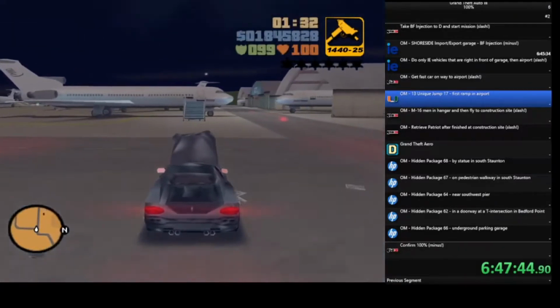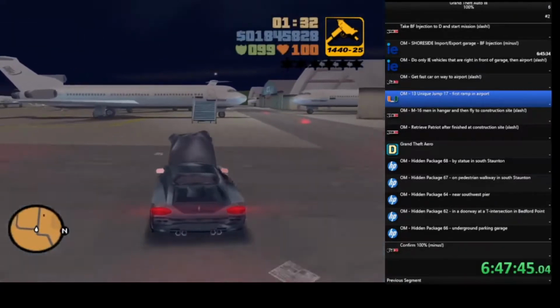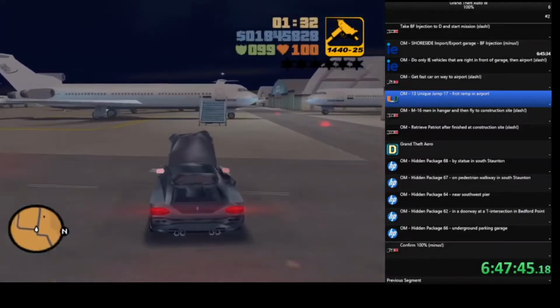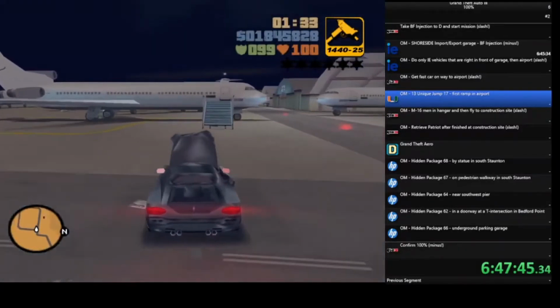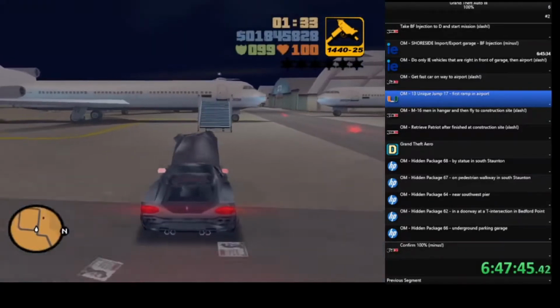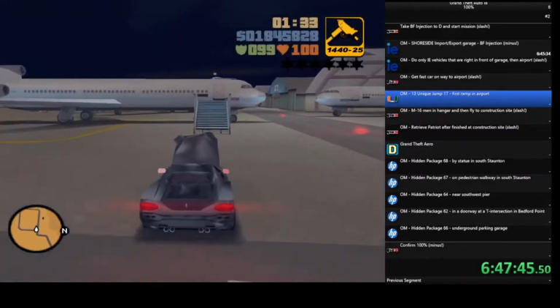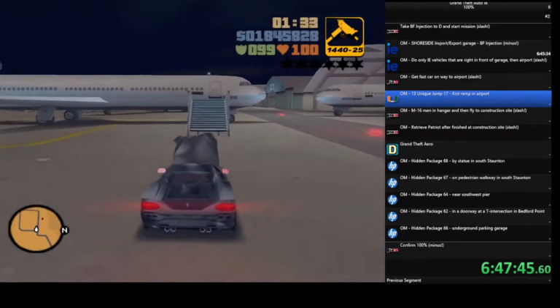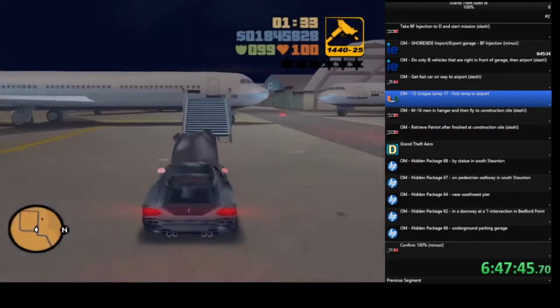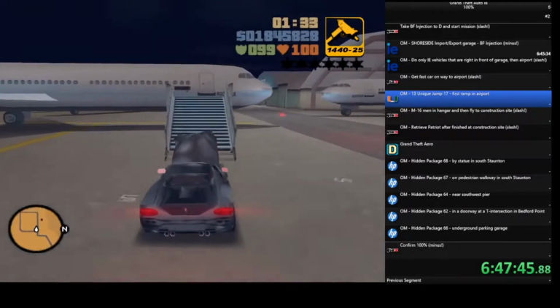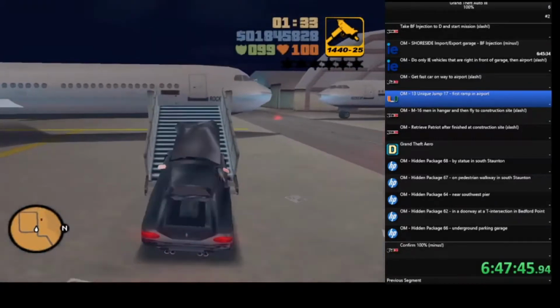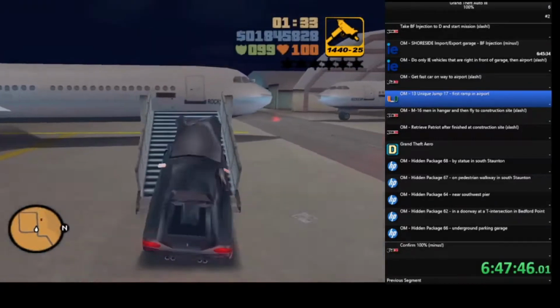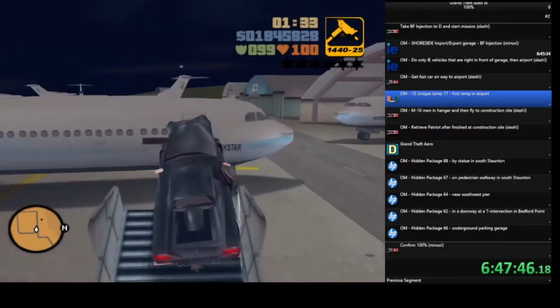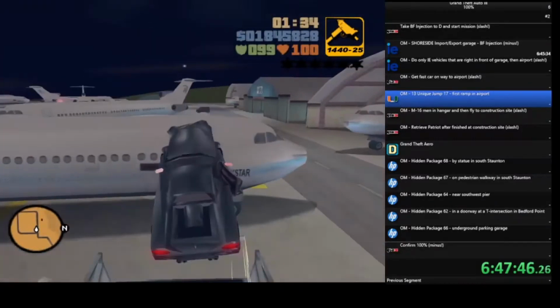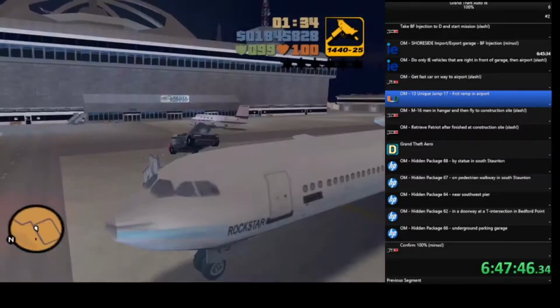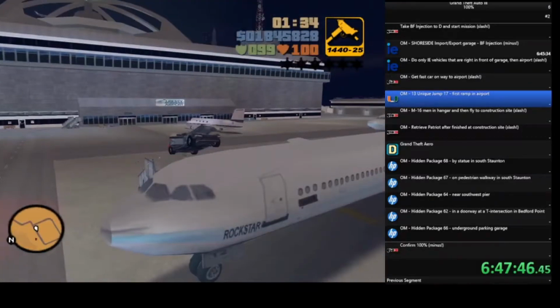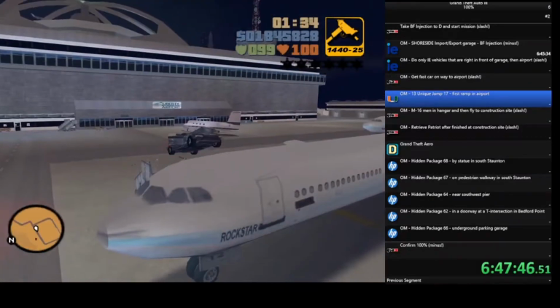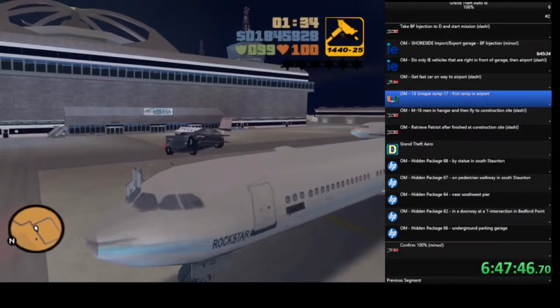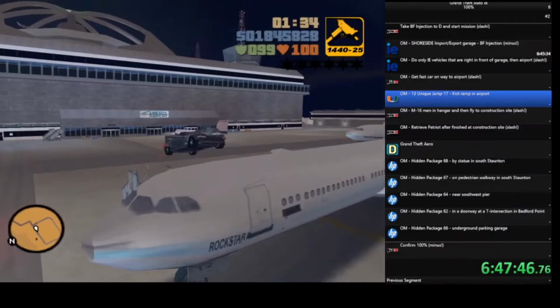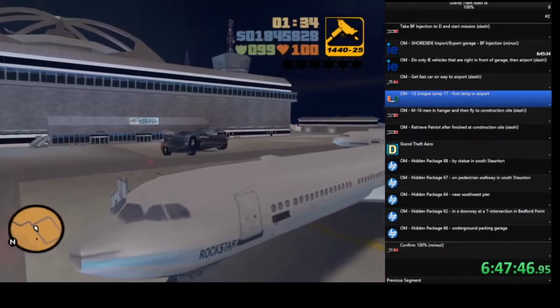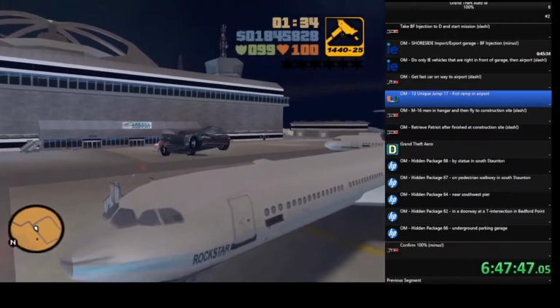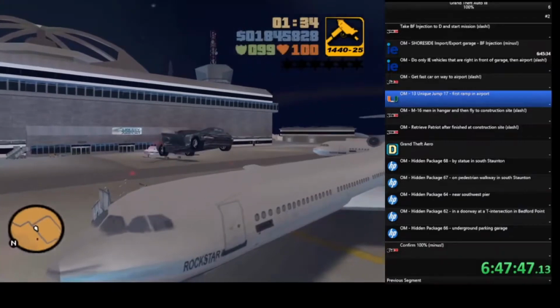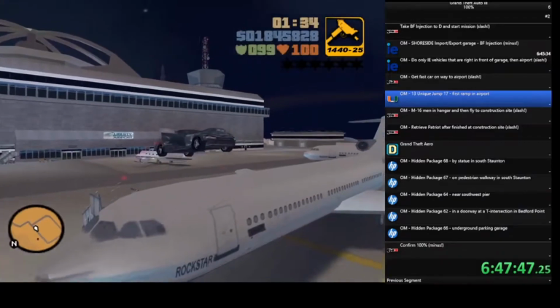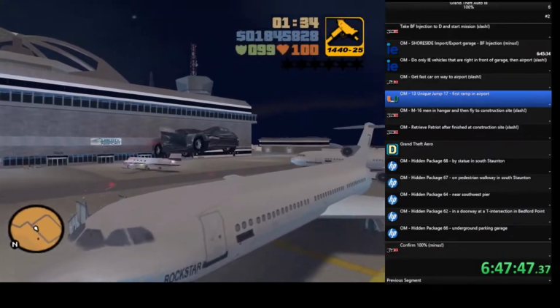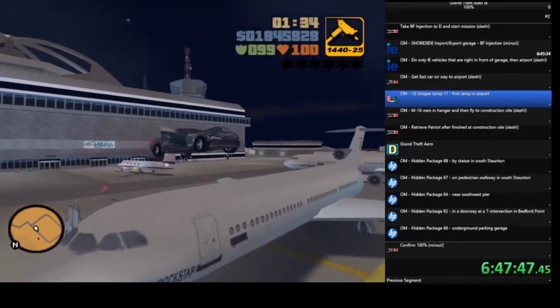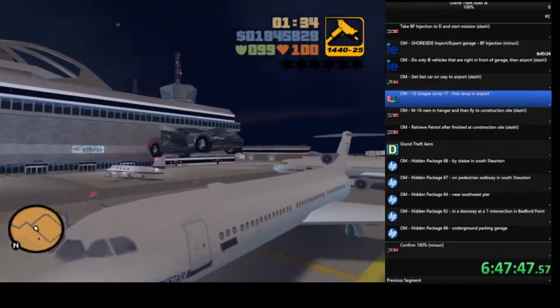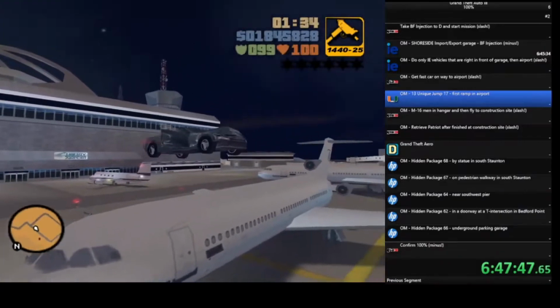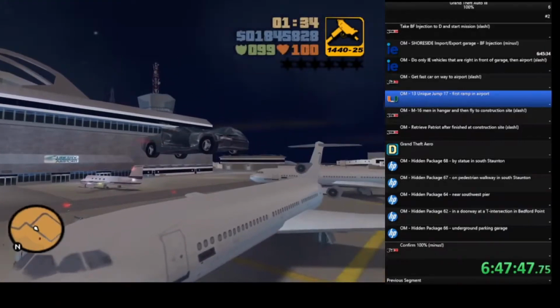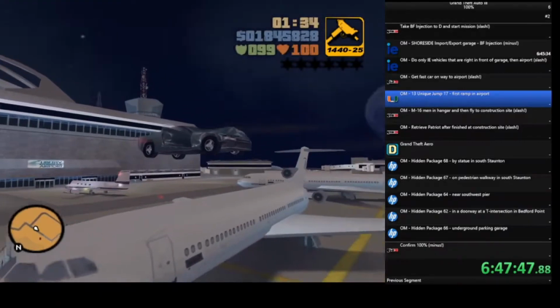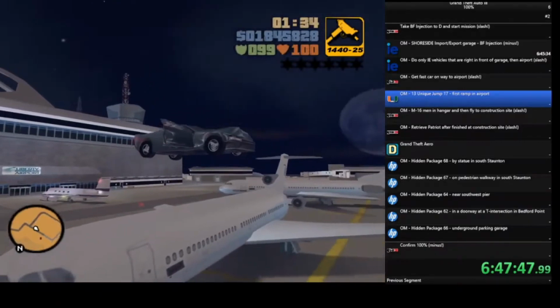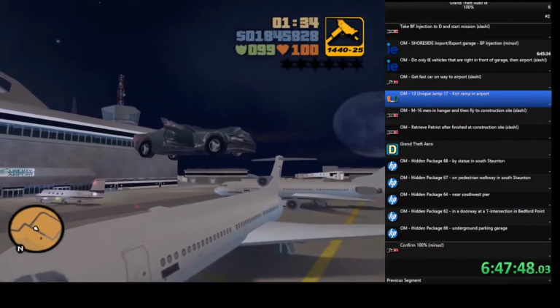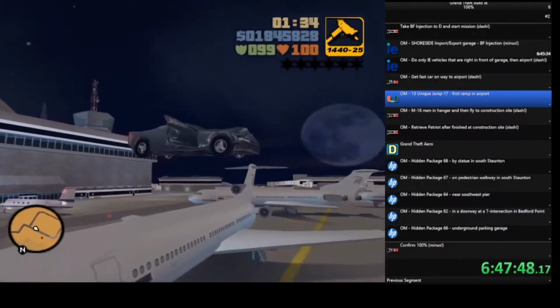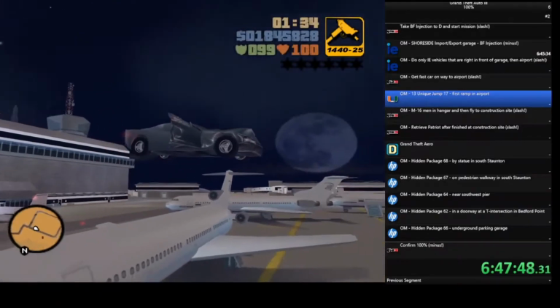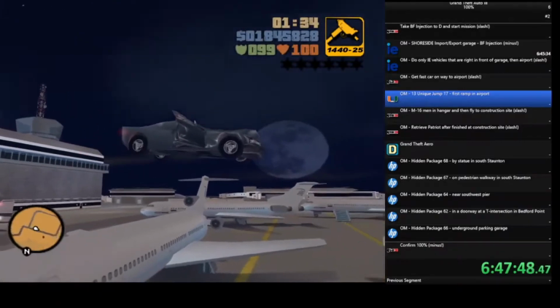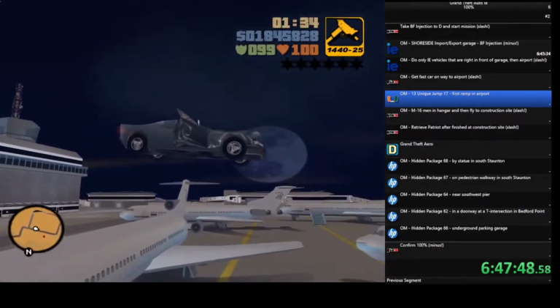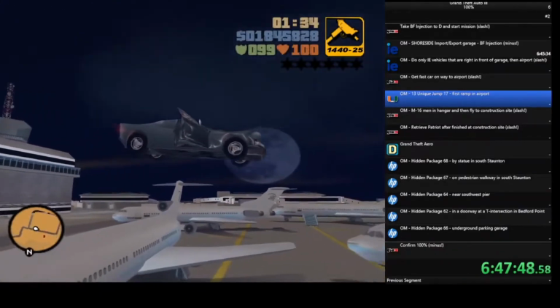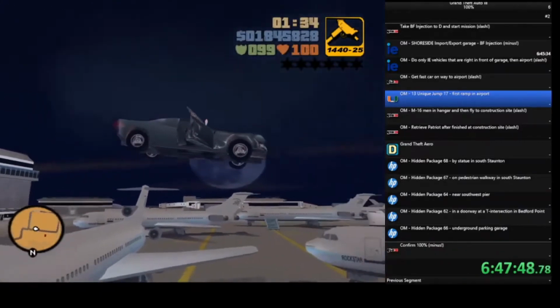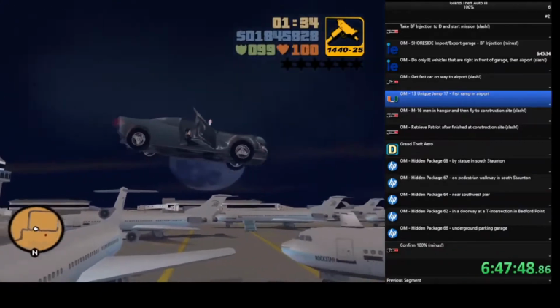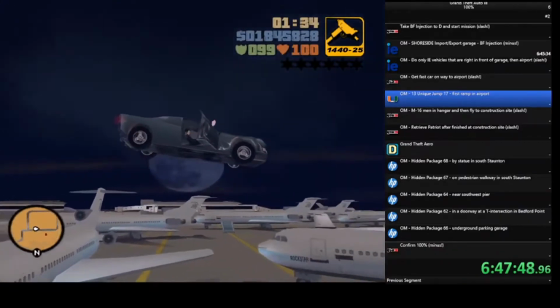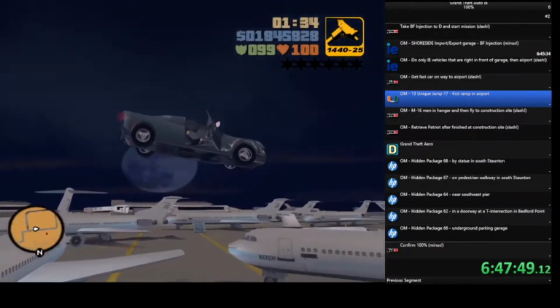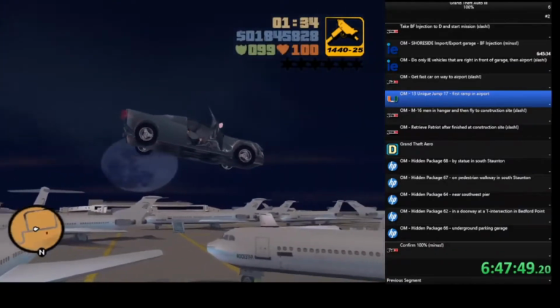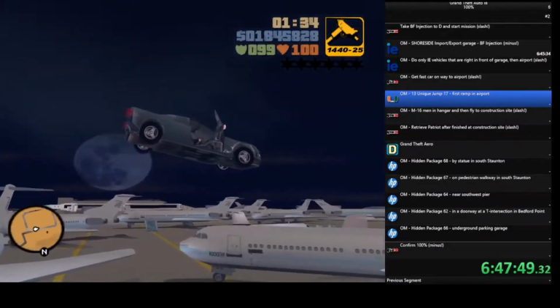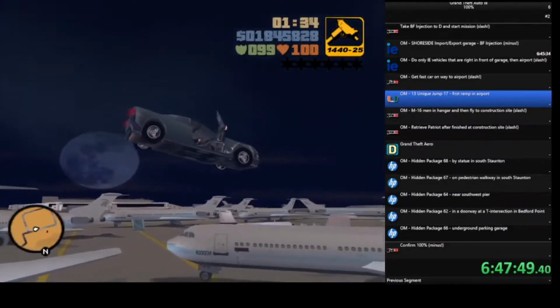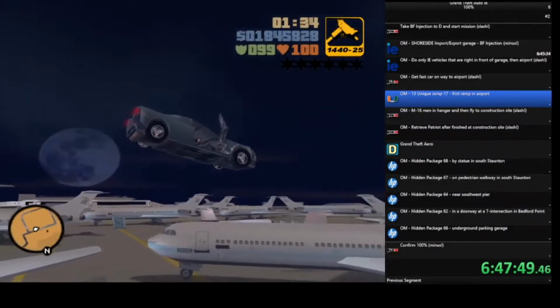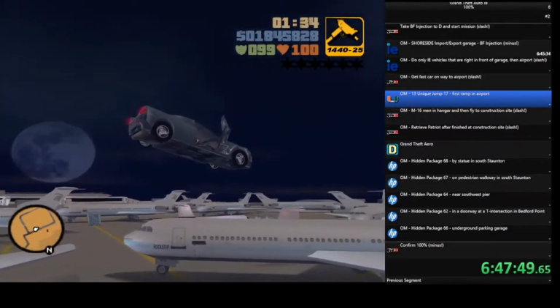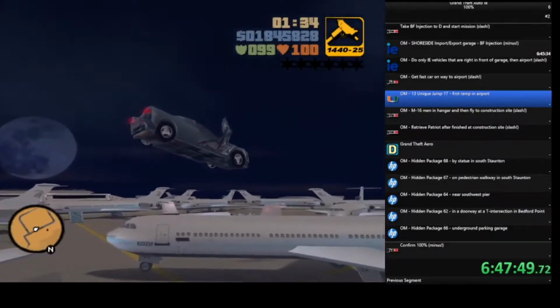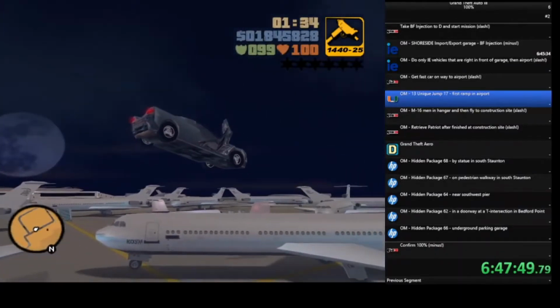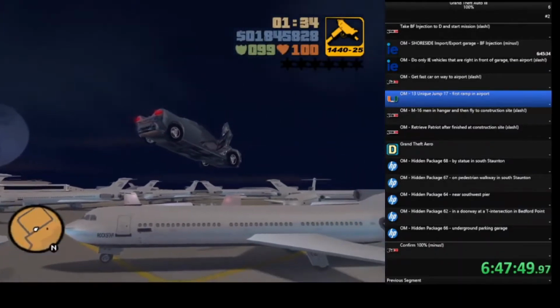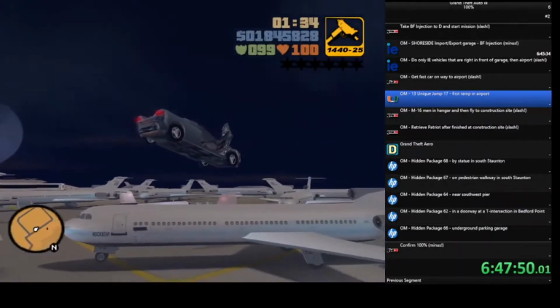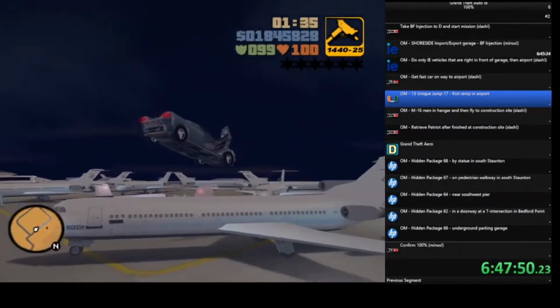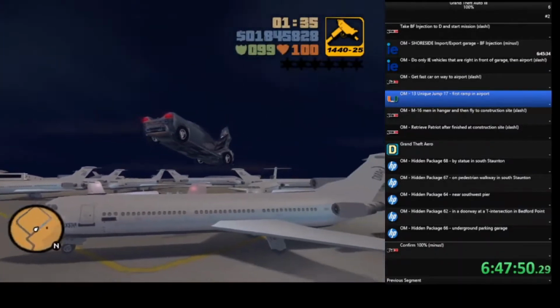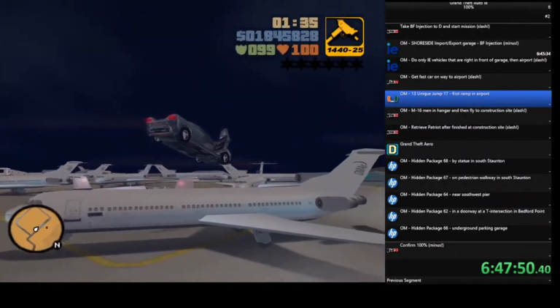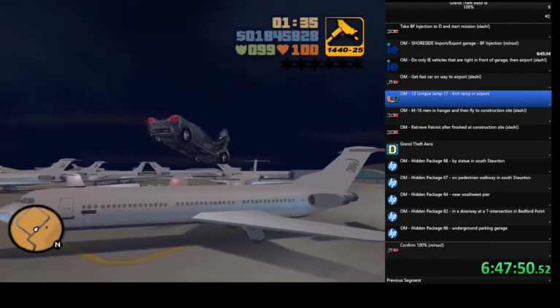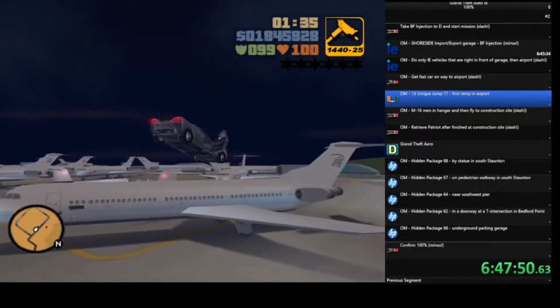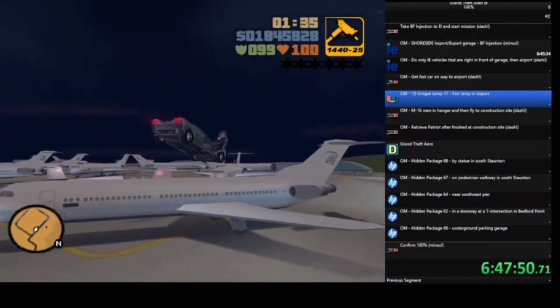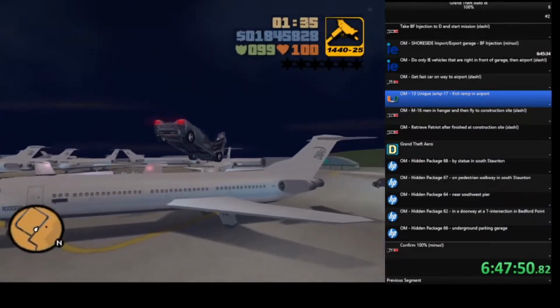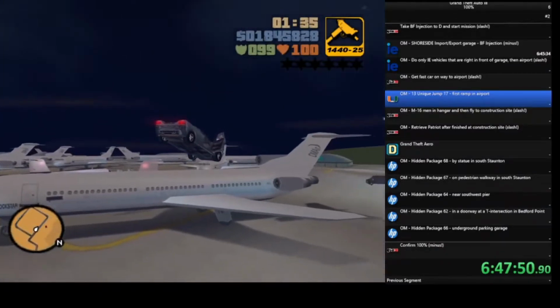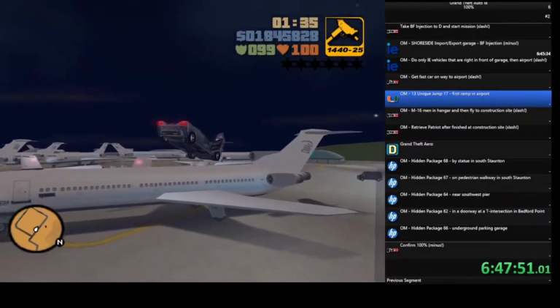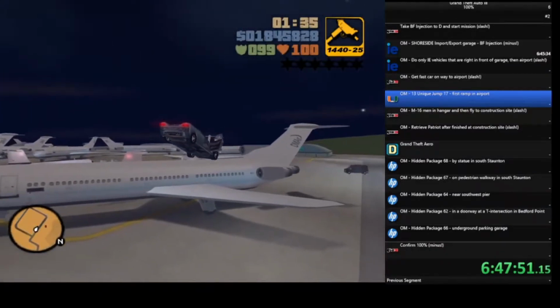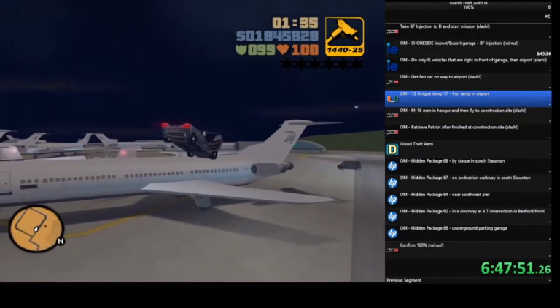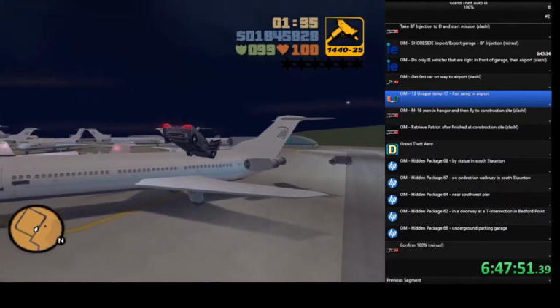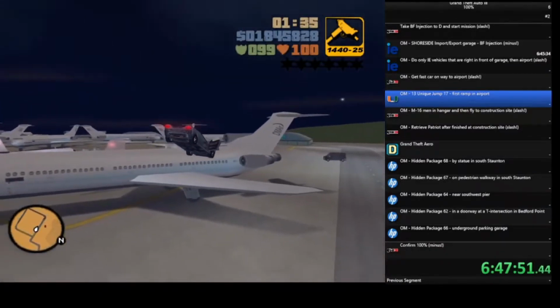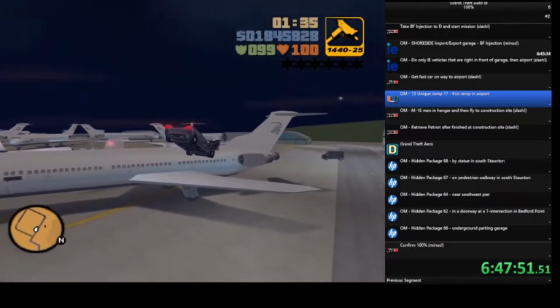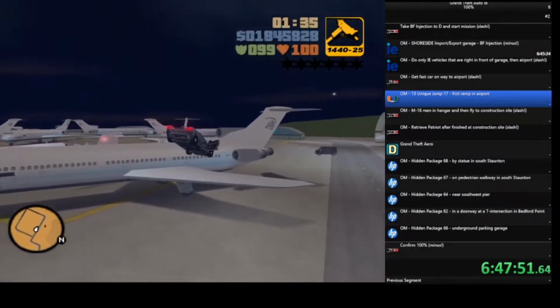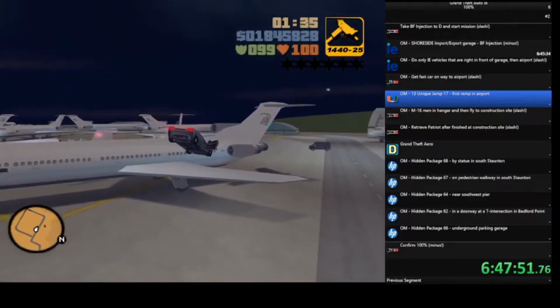and the 3 import-export lists, plus 20 rampages, 20 unique jumps, and all 100 hidden packages,